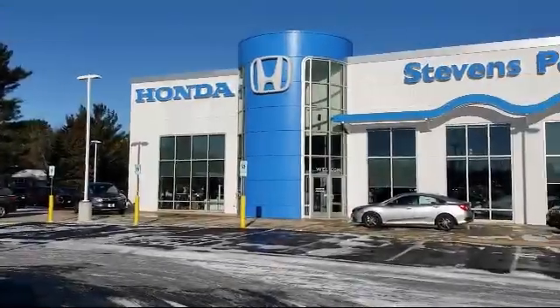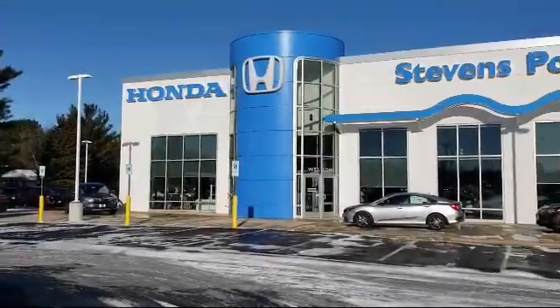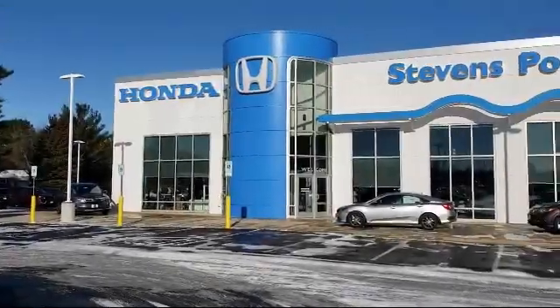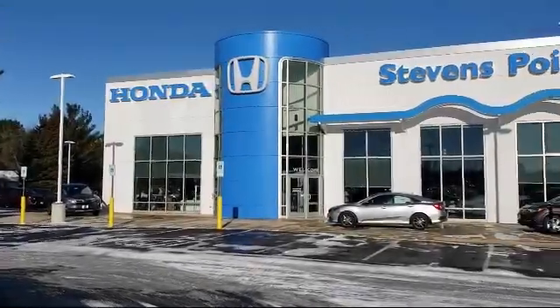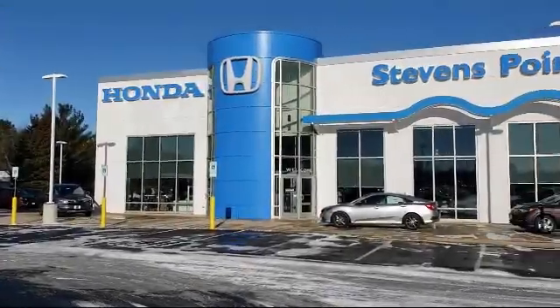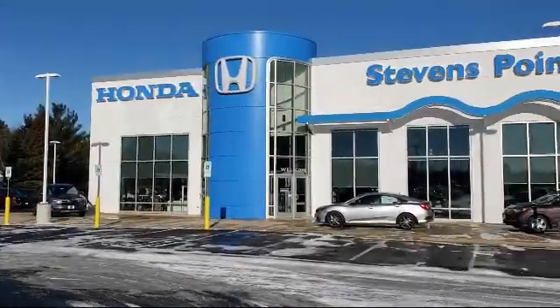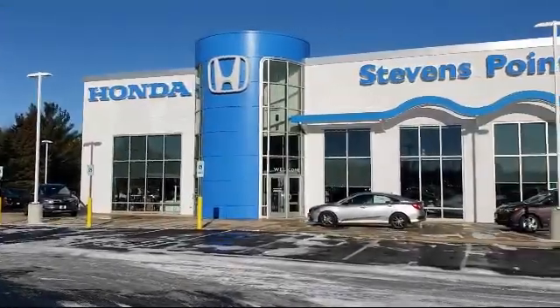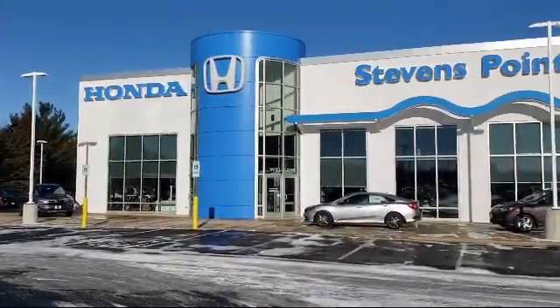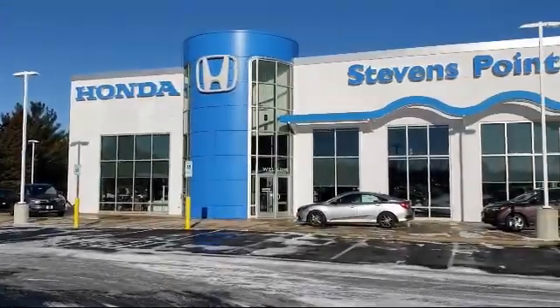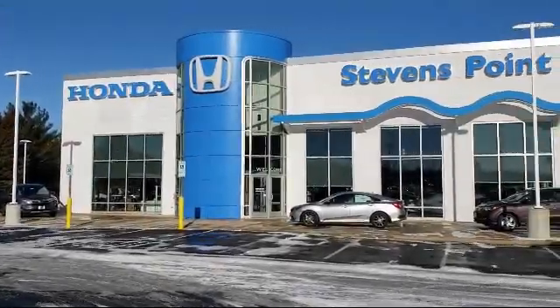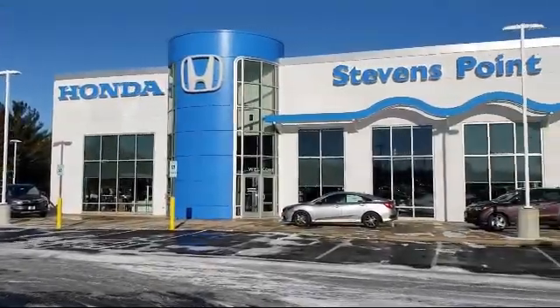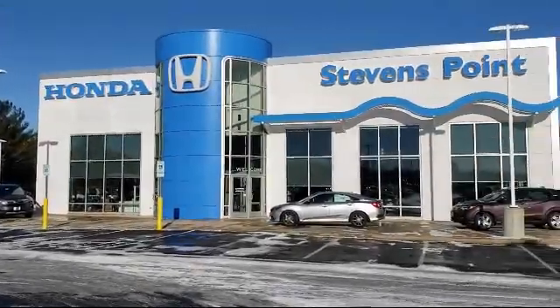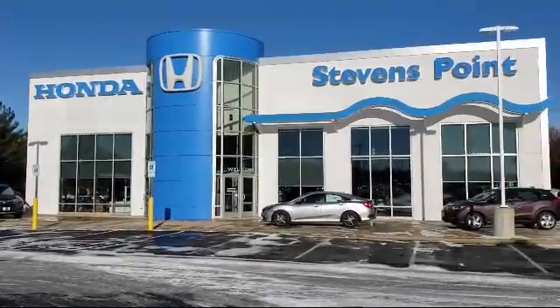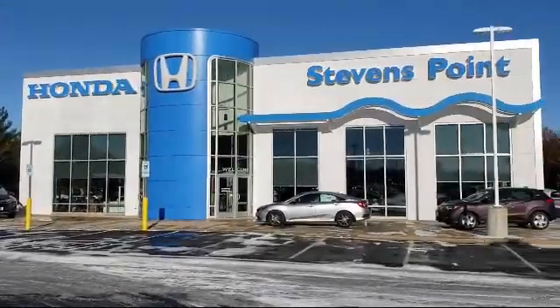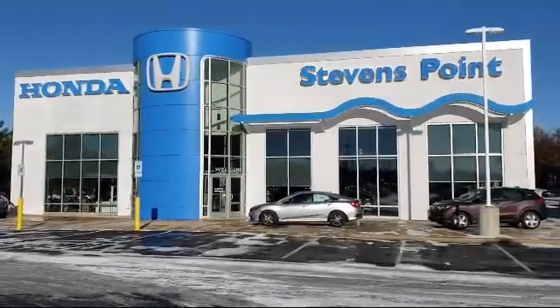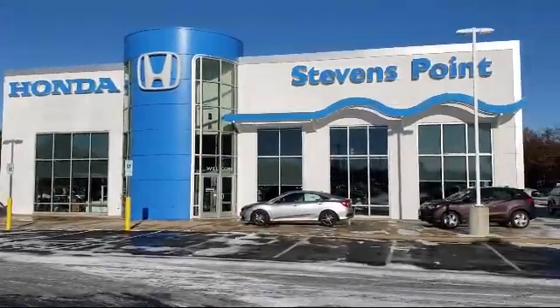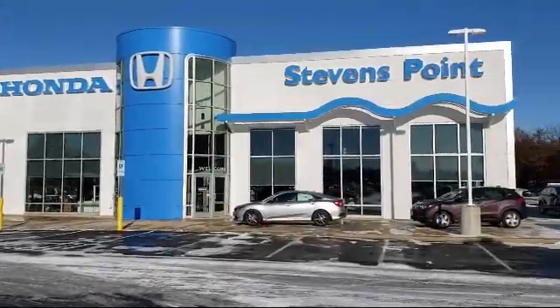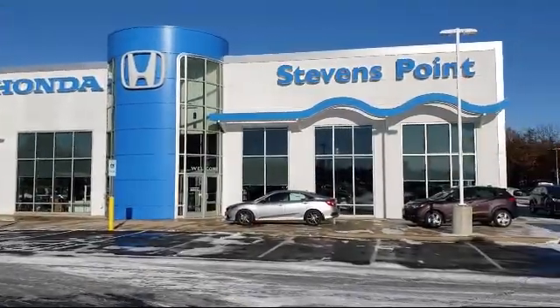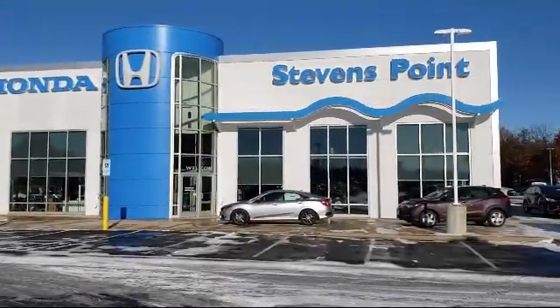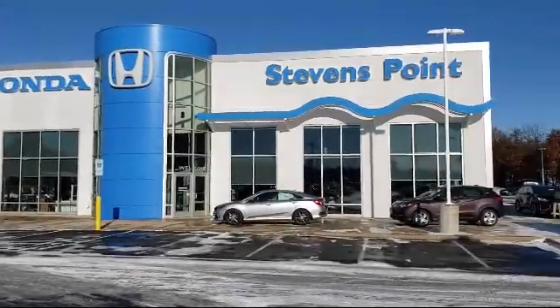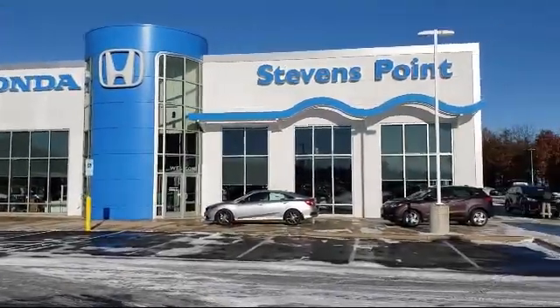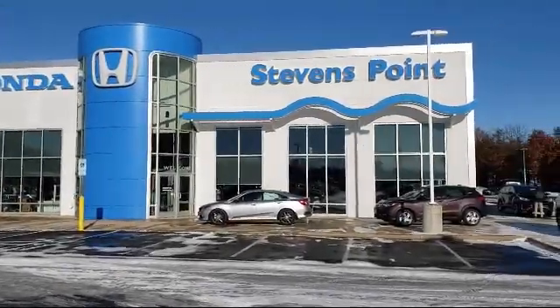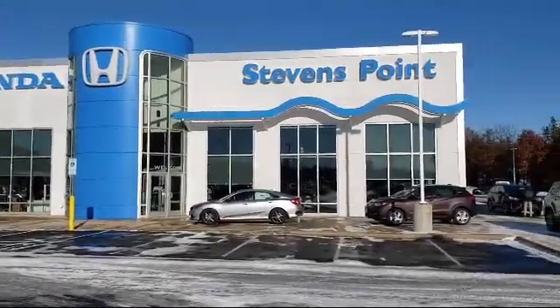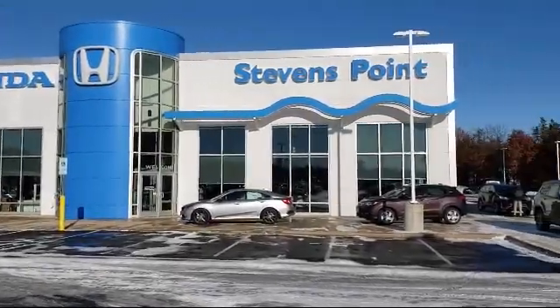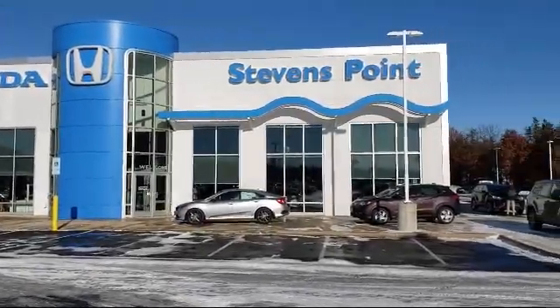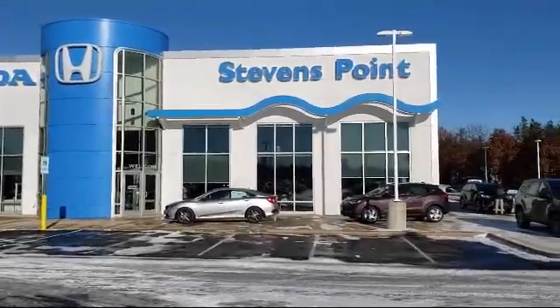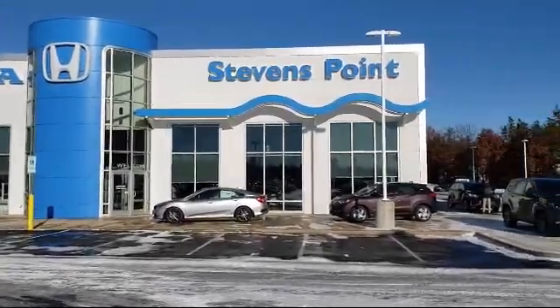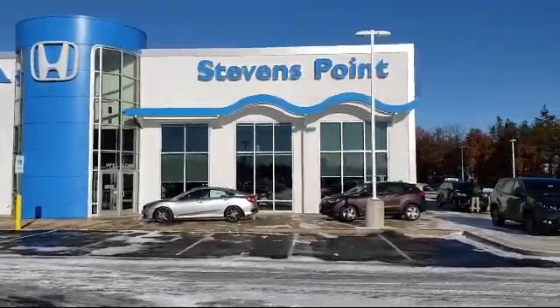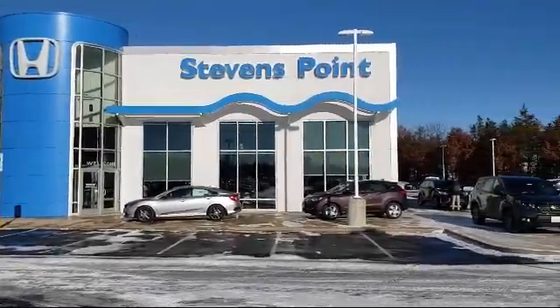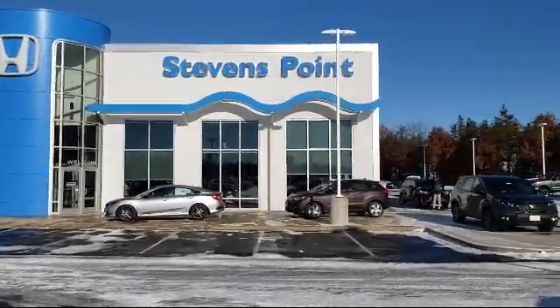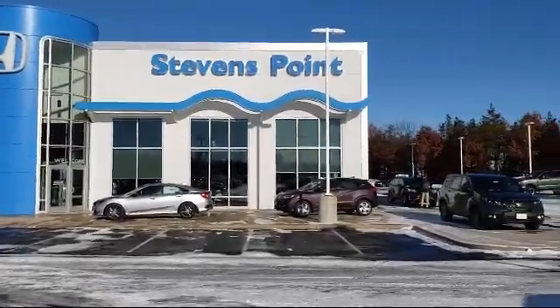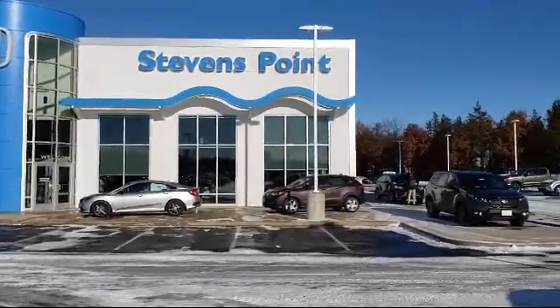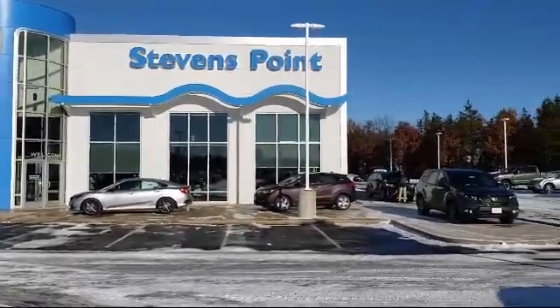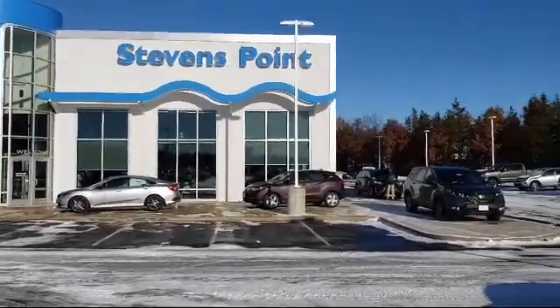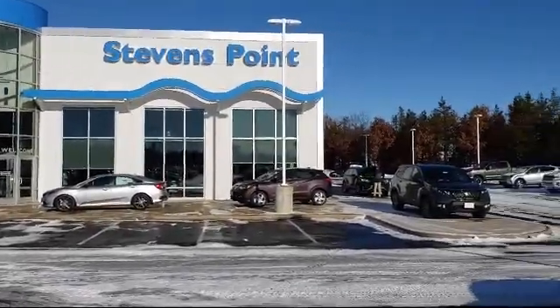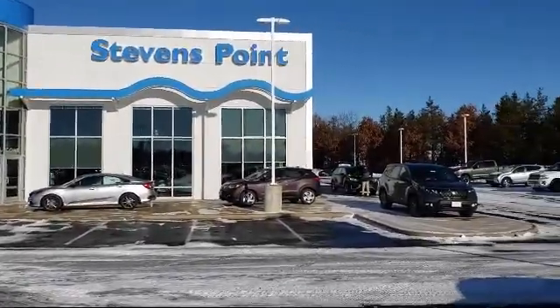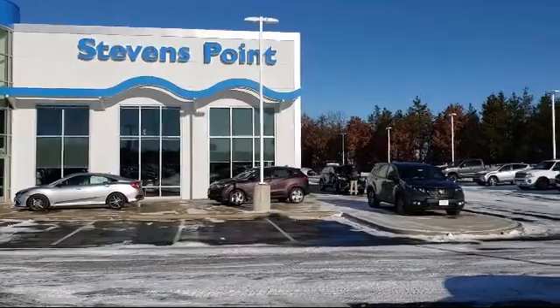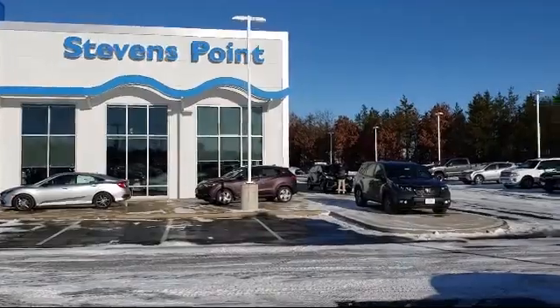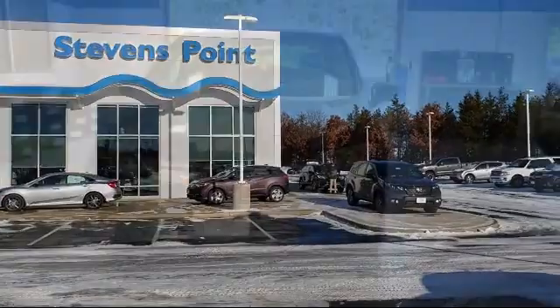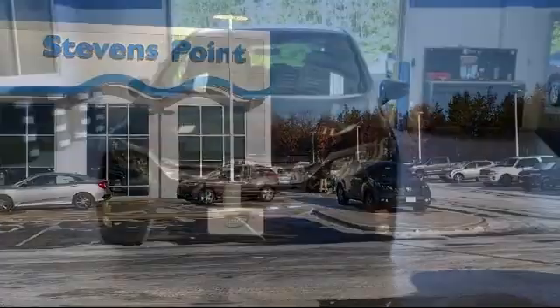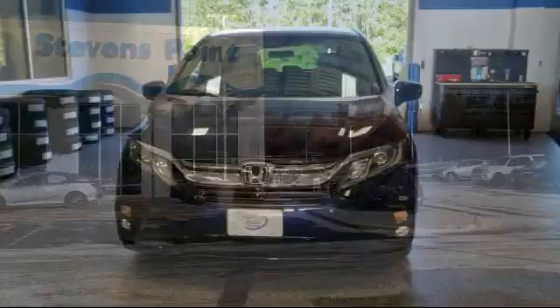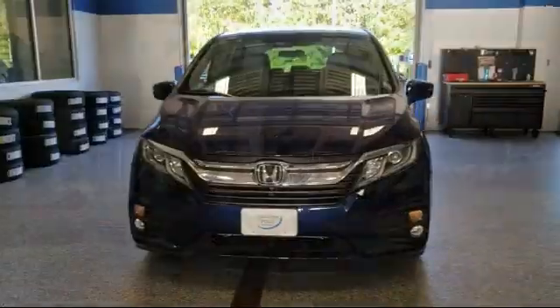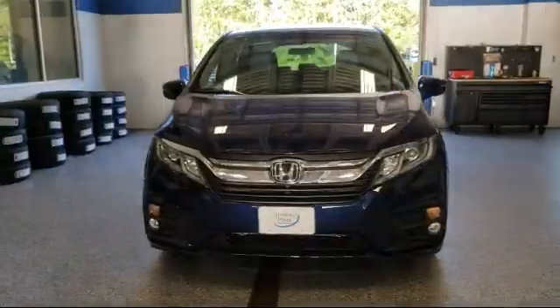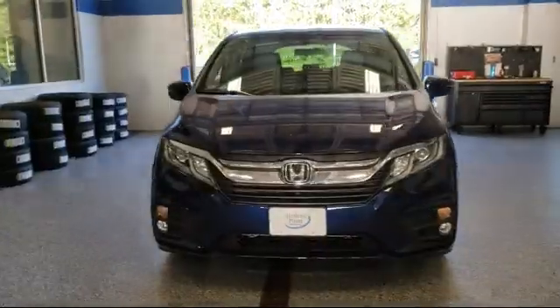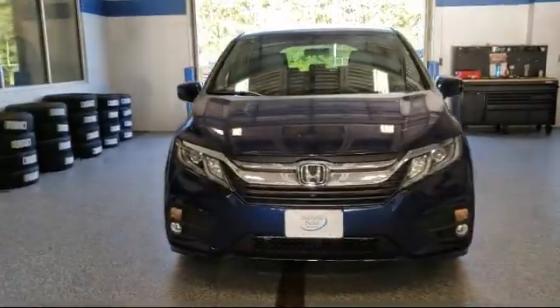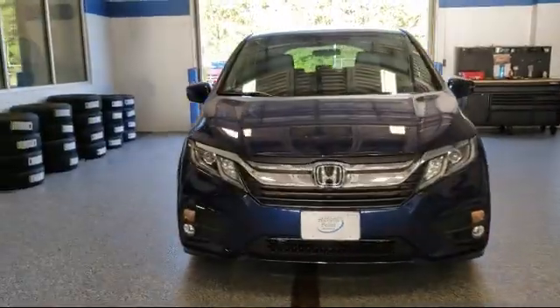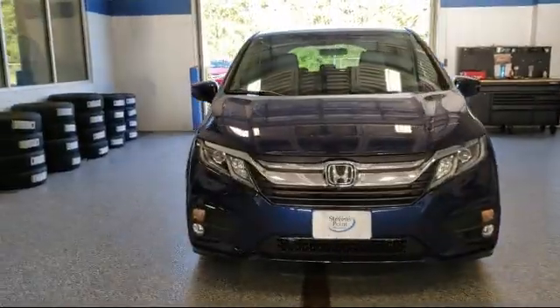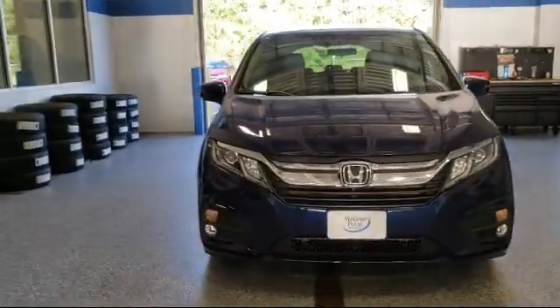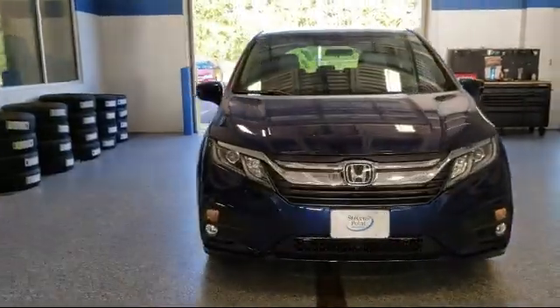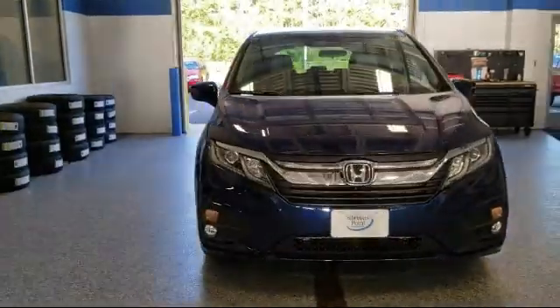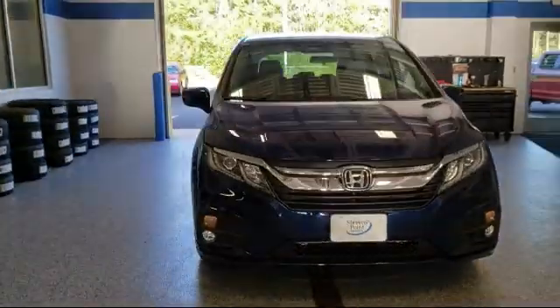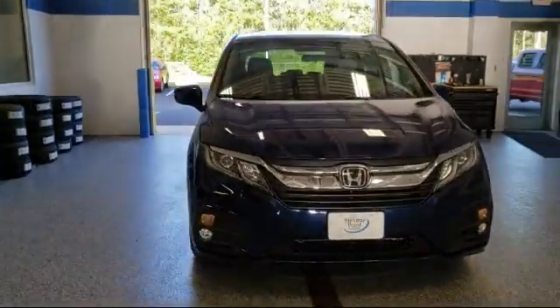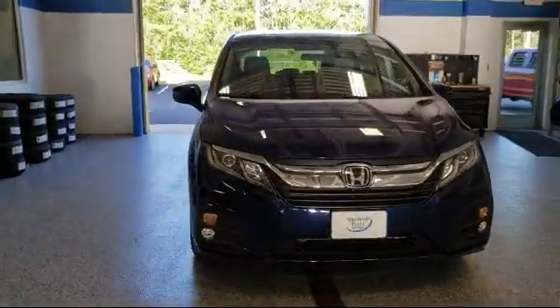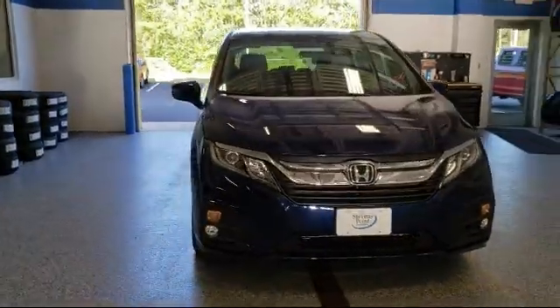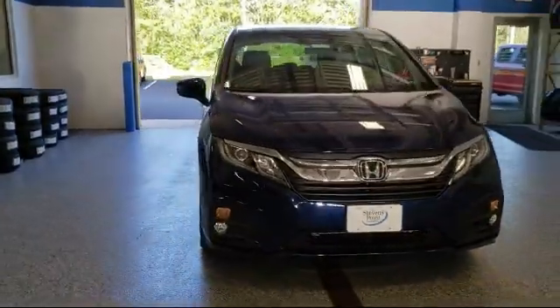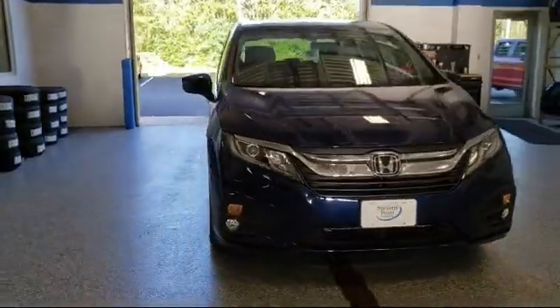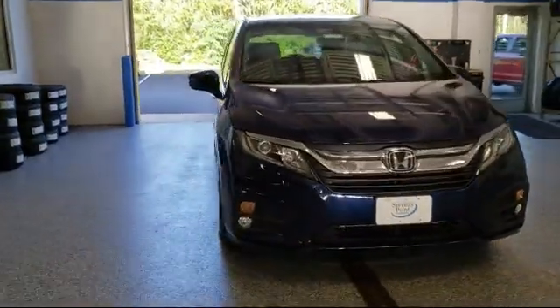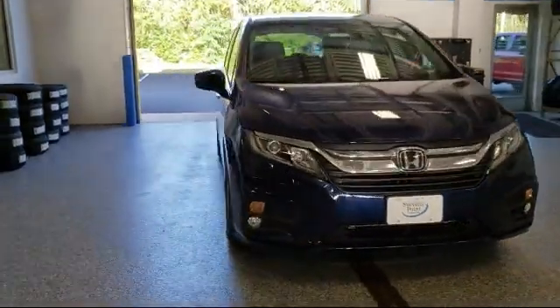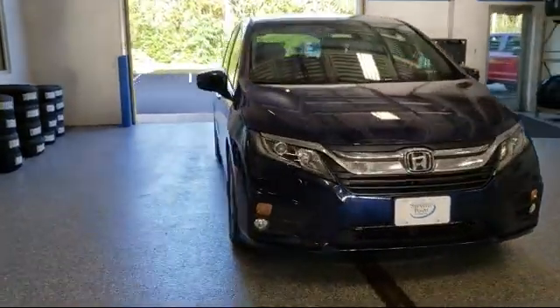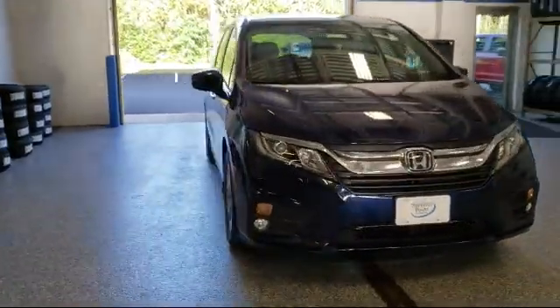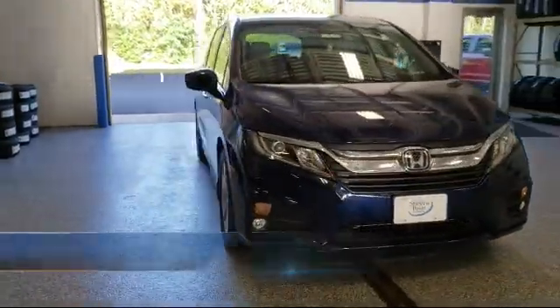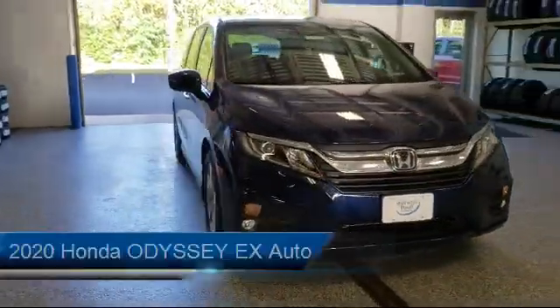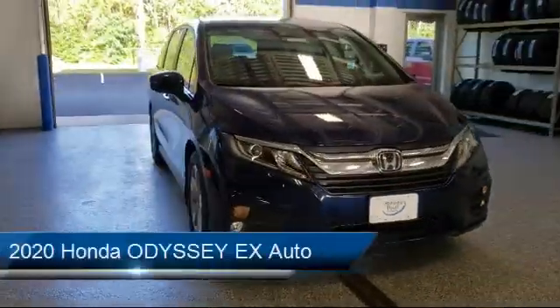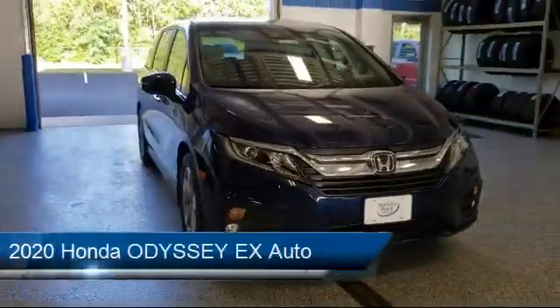Welcome to Stevens Point Honda, your premier destination for purchasing a vehicle. Here's a look at another one of our great vehicles in our inventory.